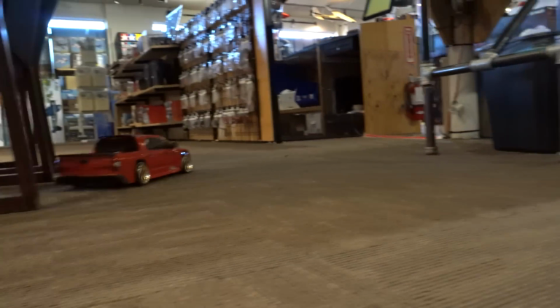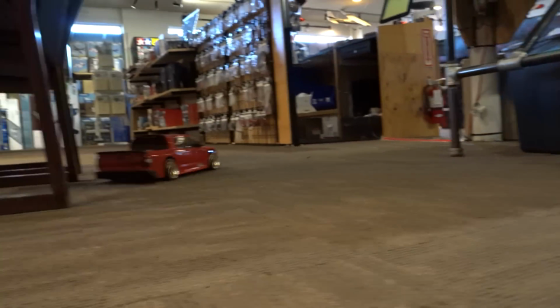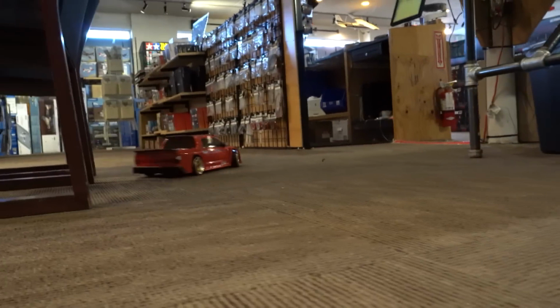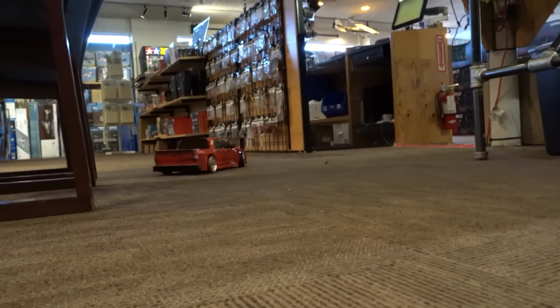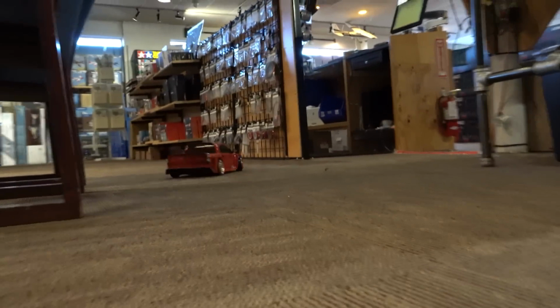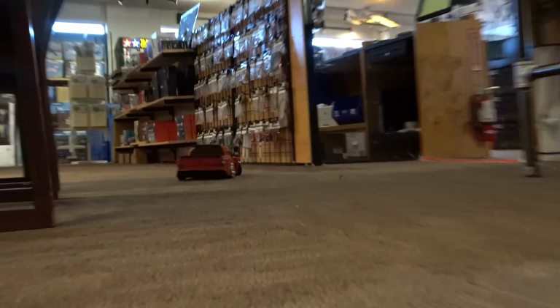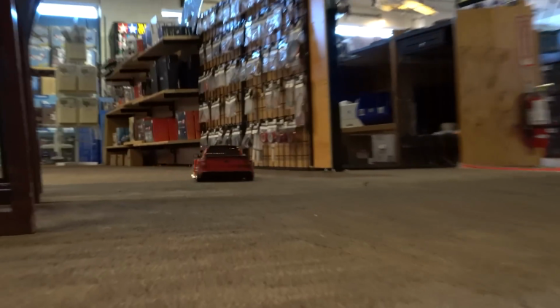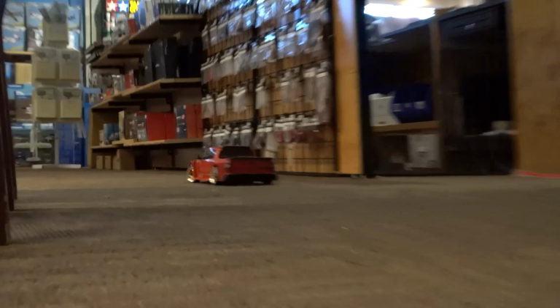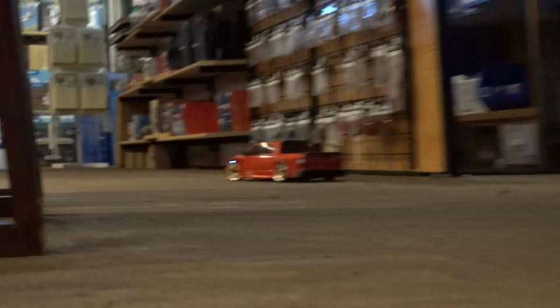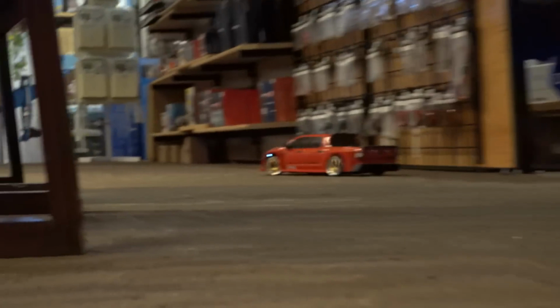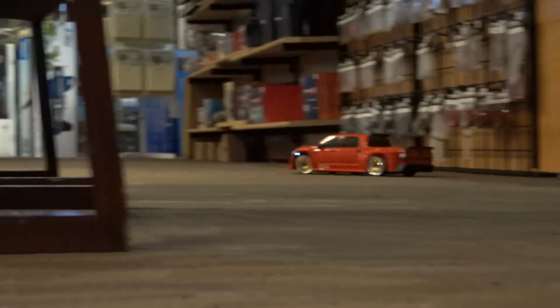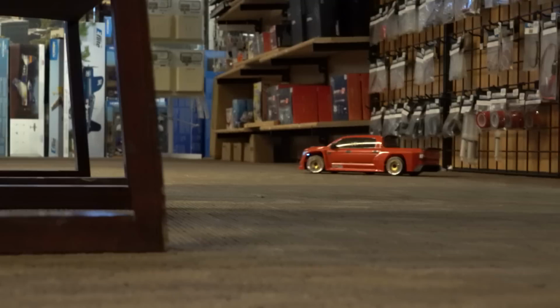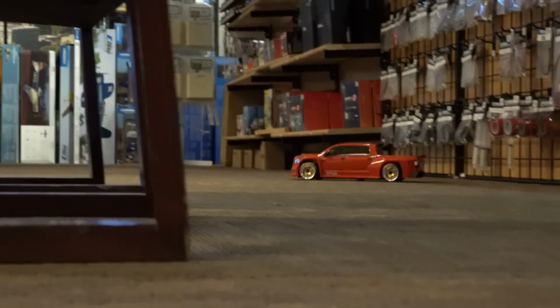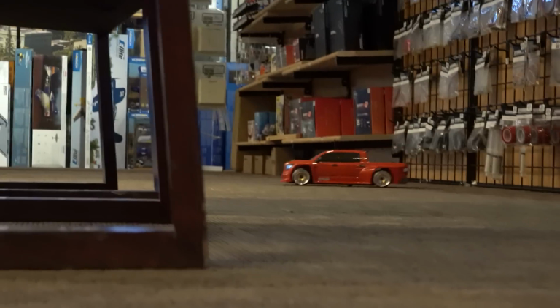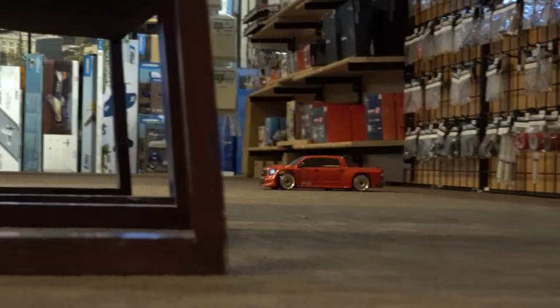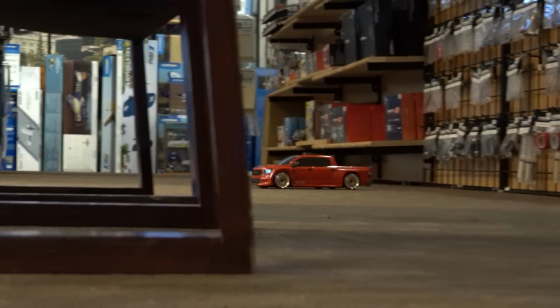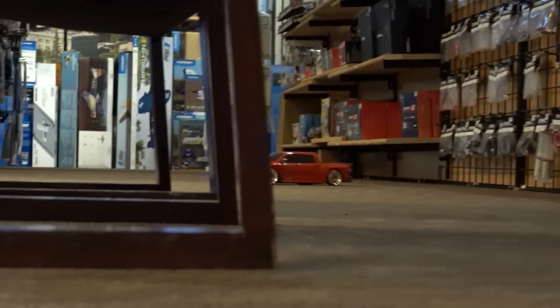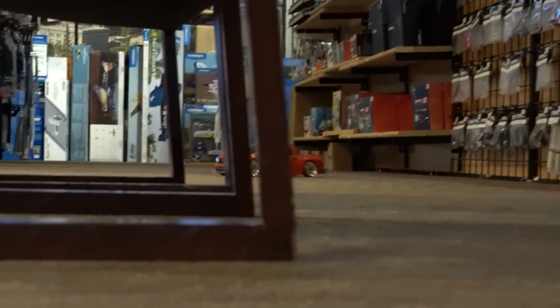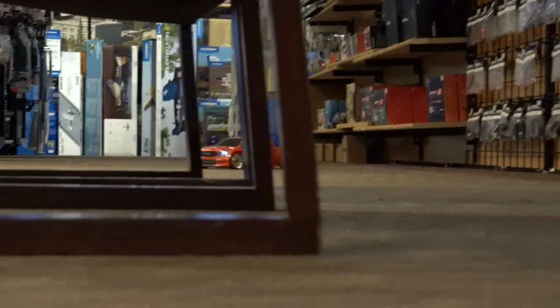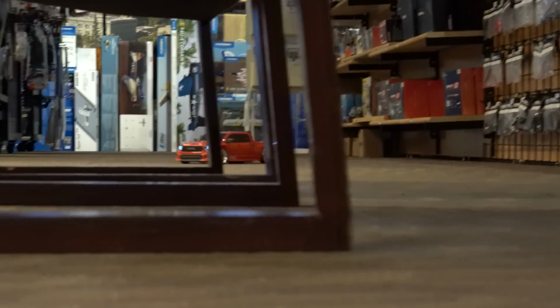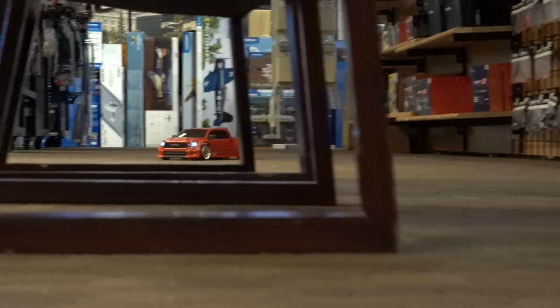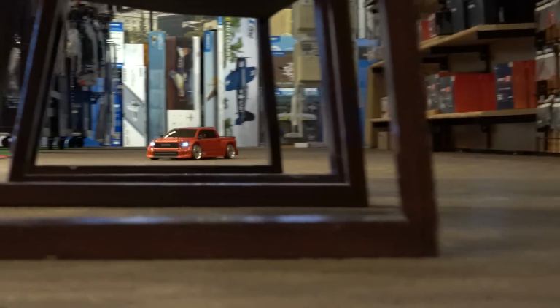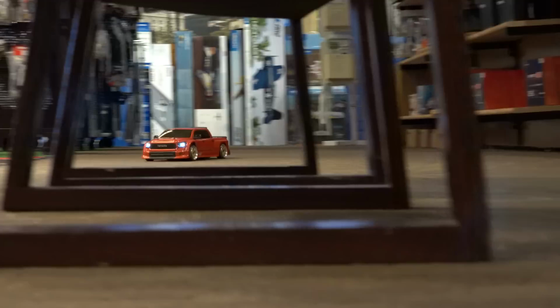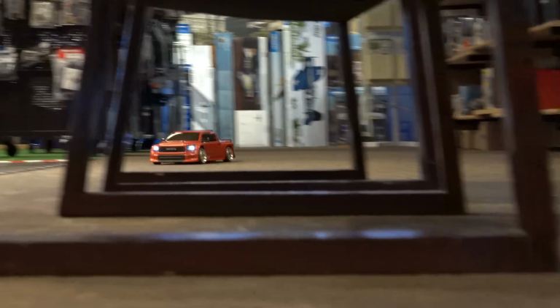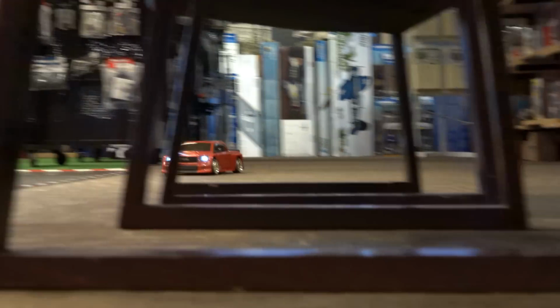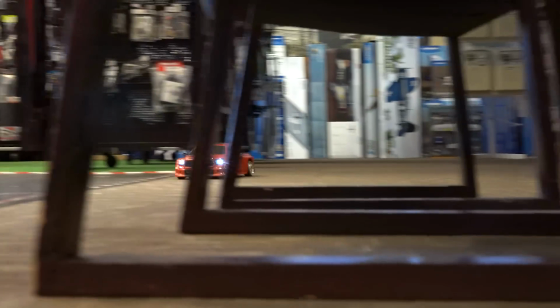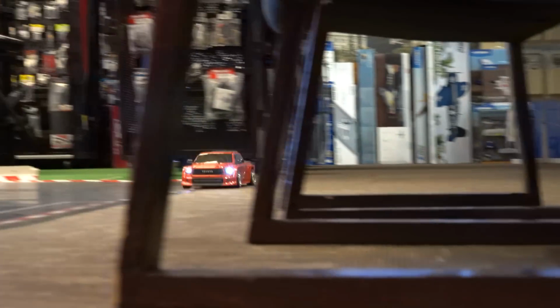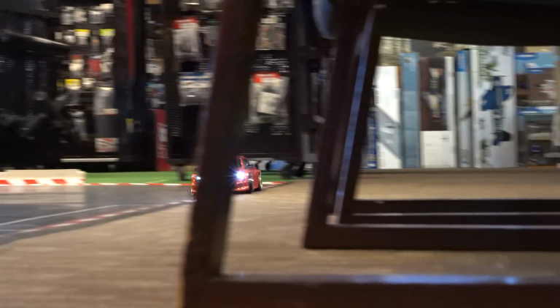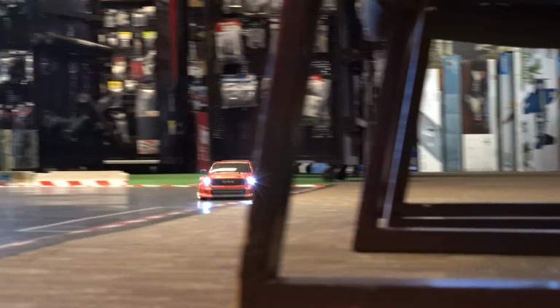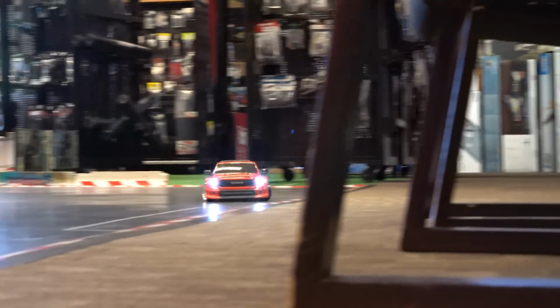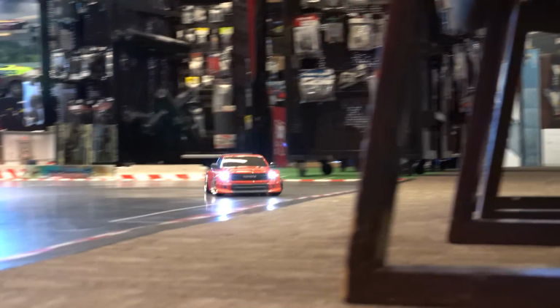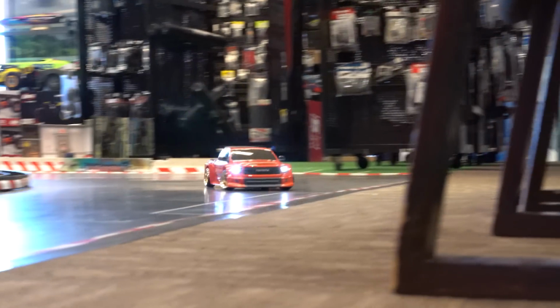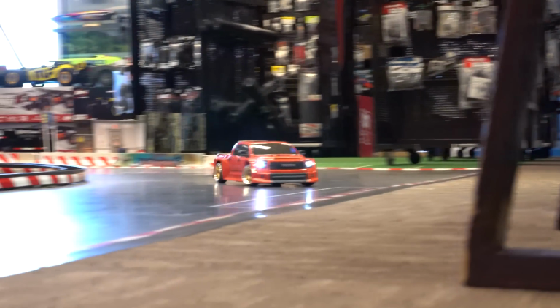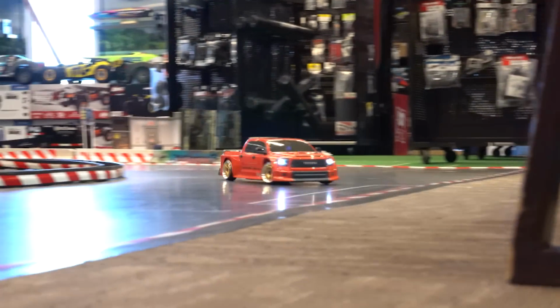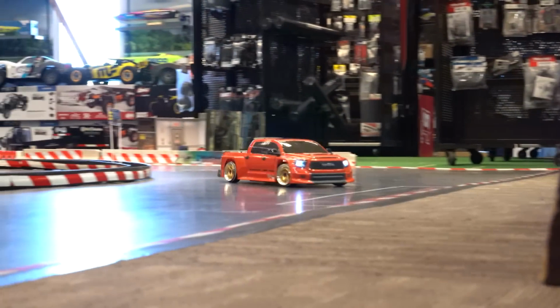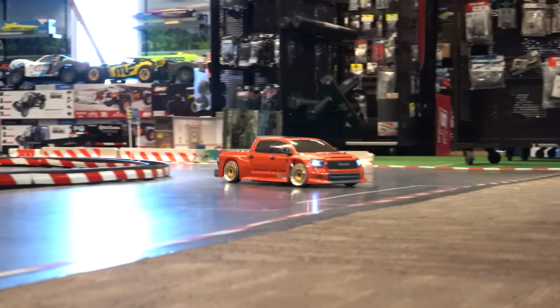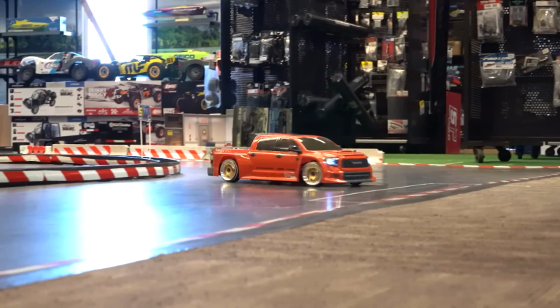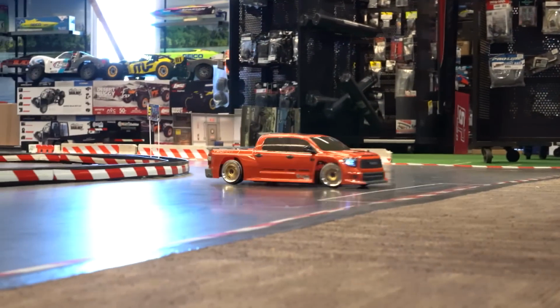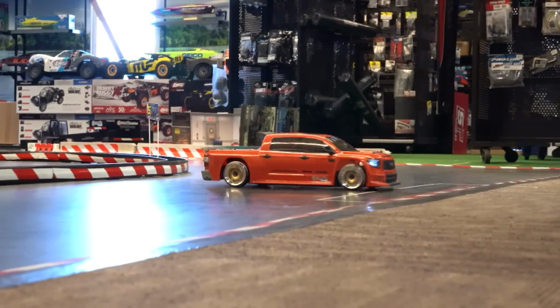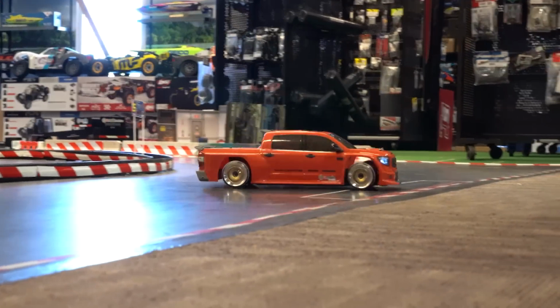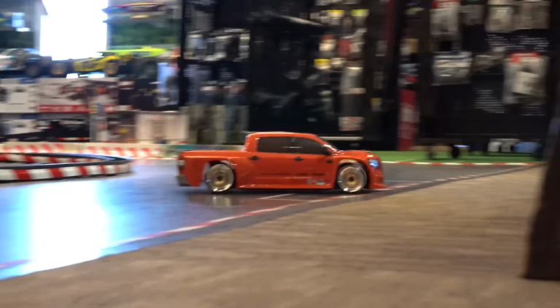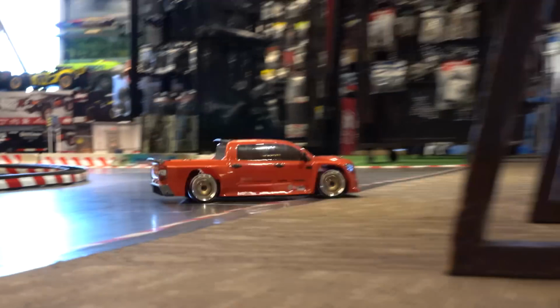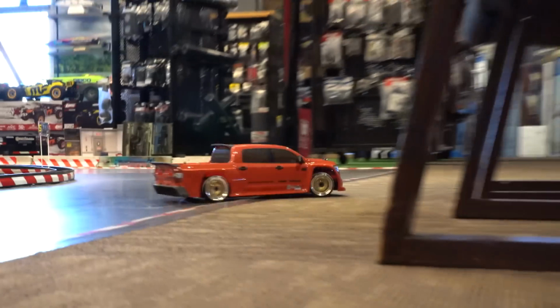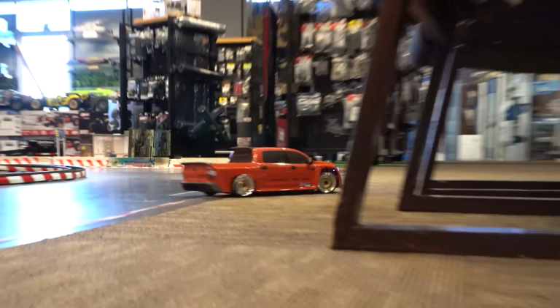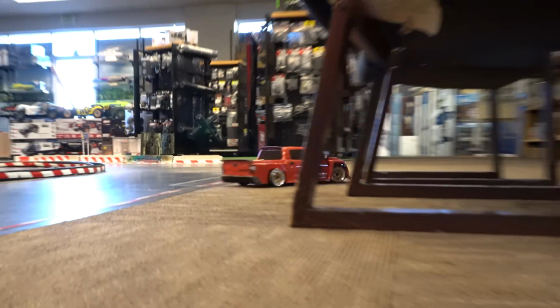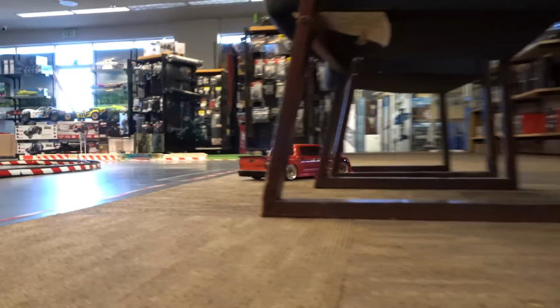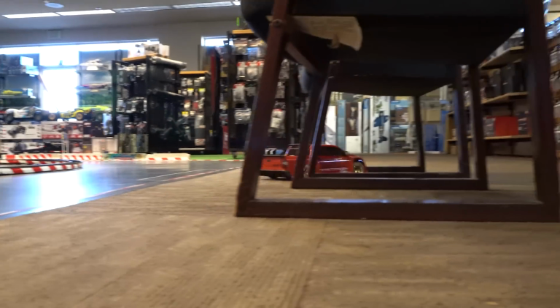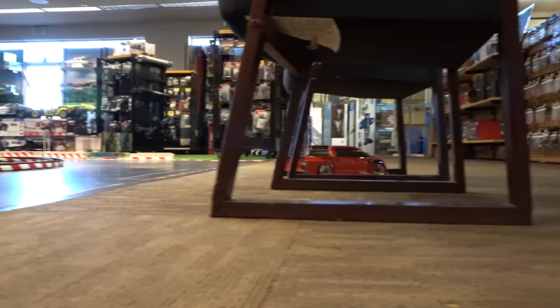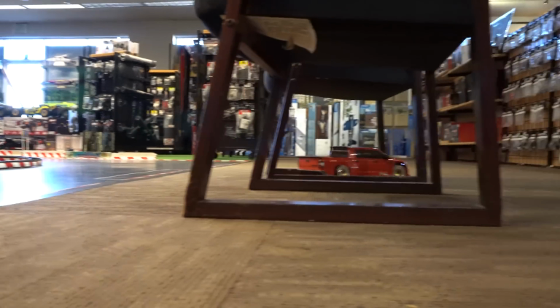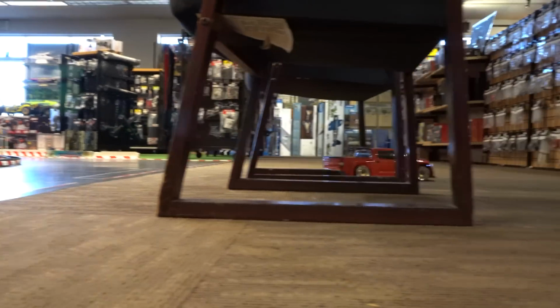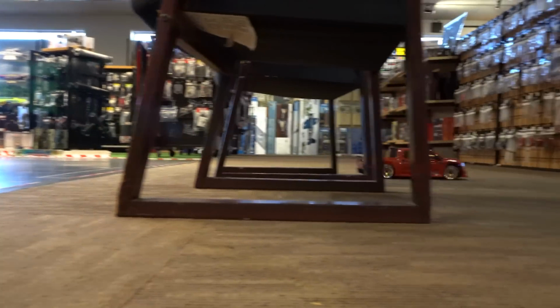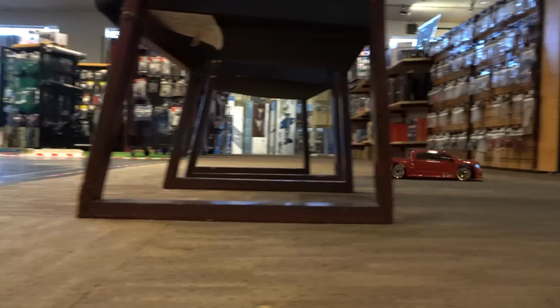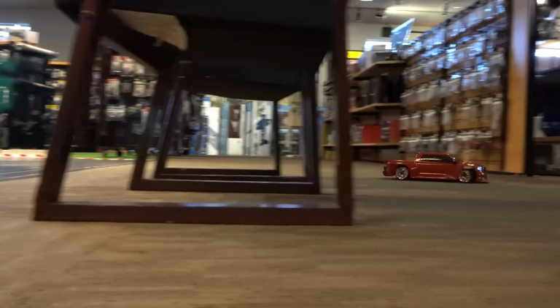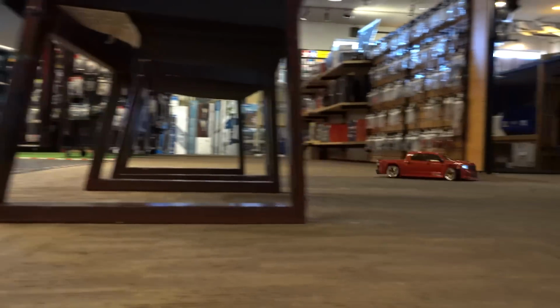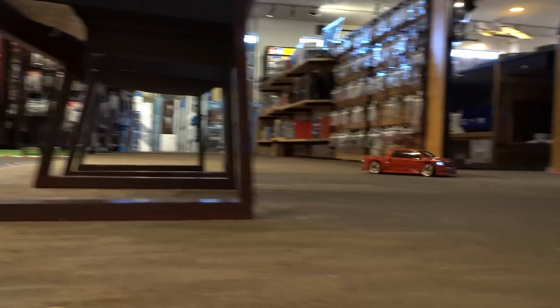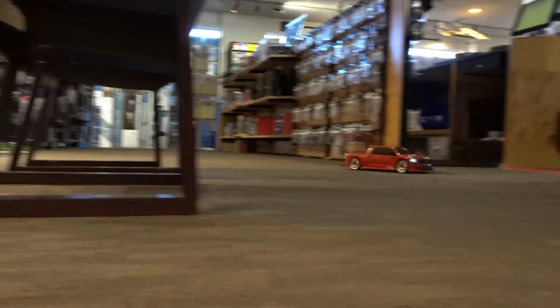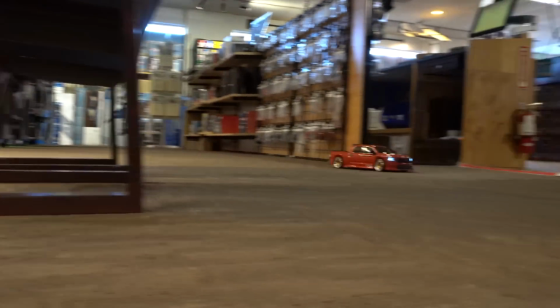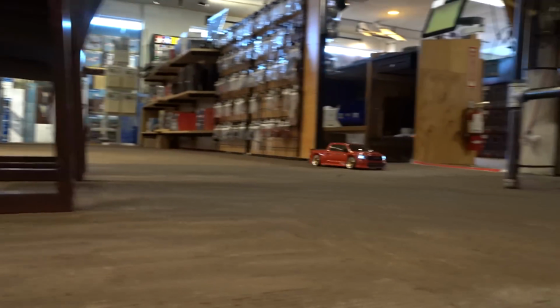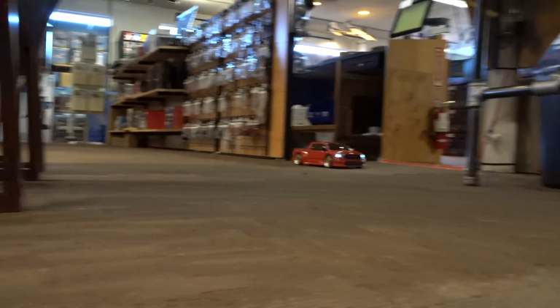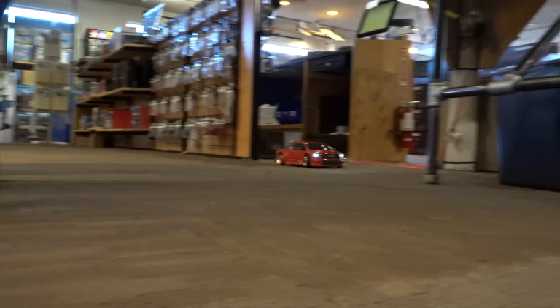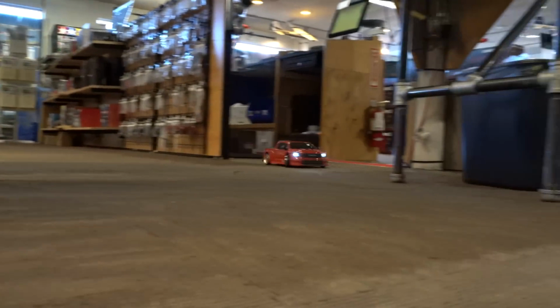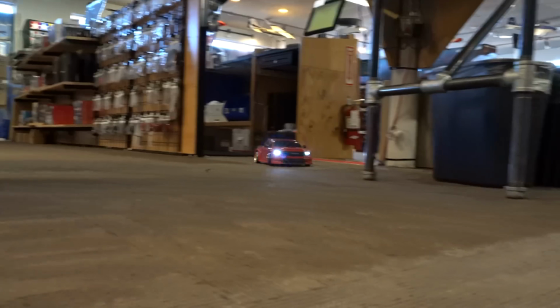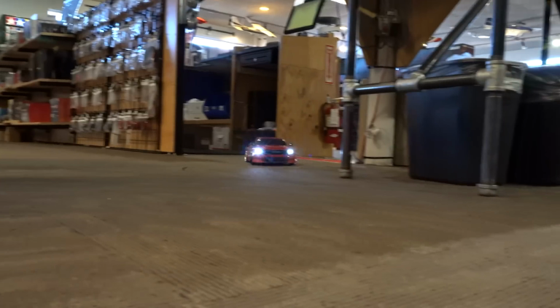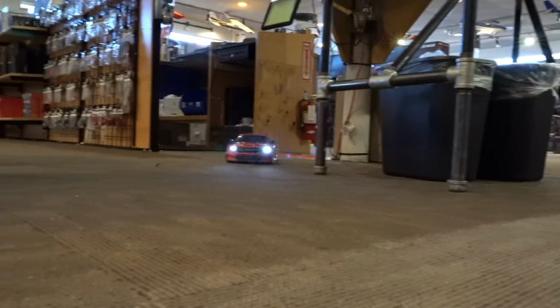The Toyota Tundra is a really cool truck. Go check out the Phaser MK2 Toyota Tundra by following our links down below, and if you want more RC content, check out these videos.